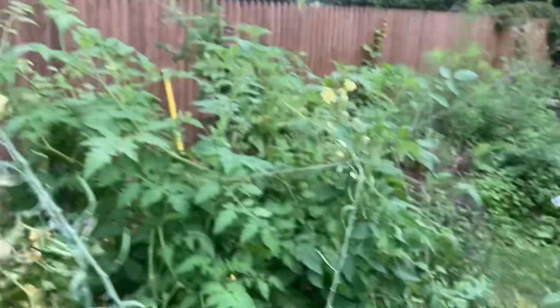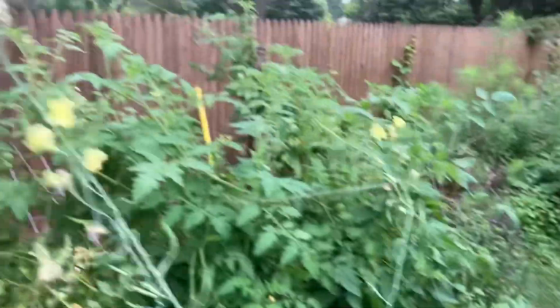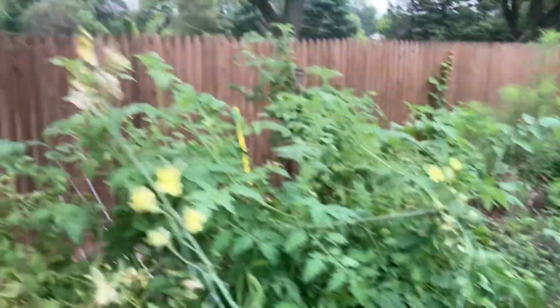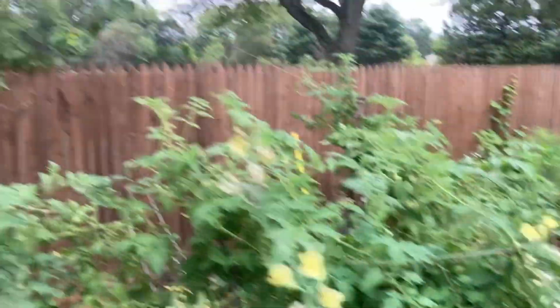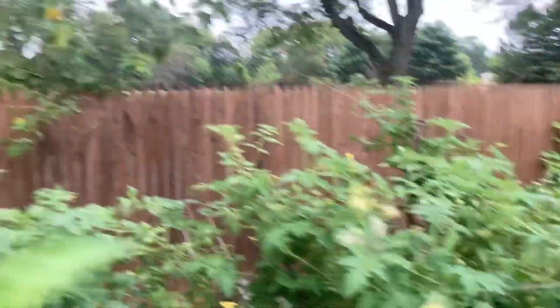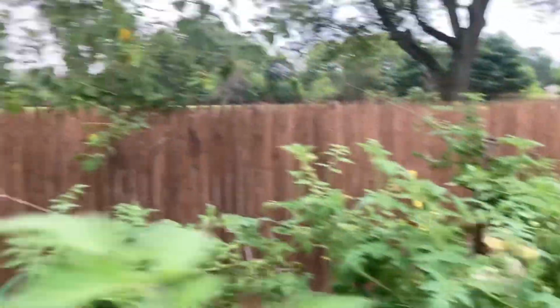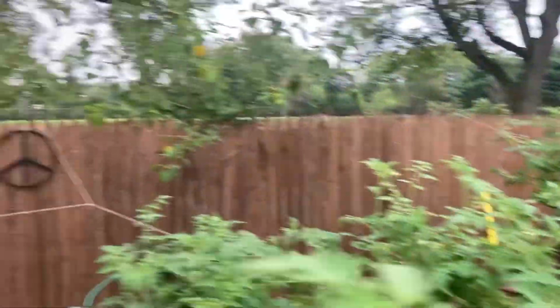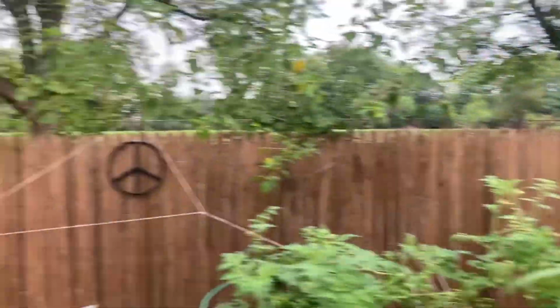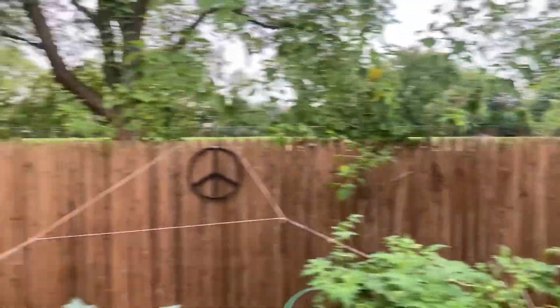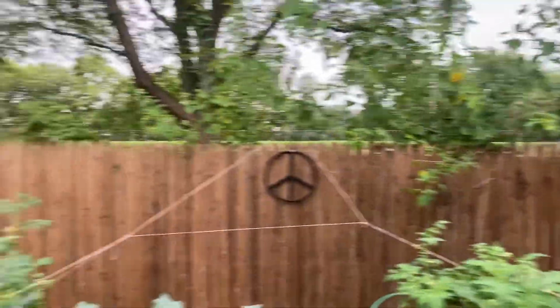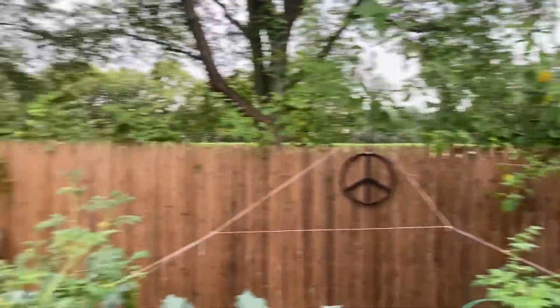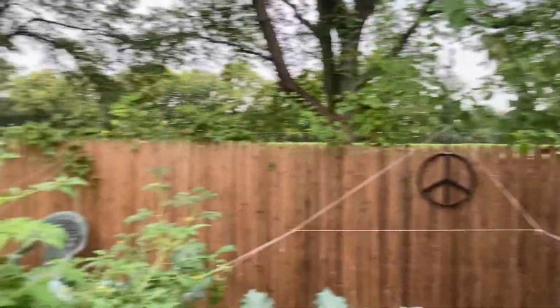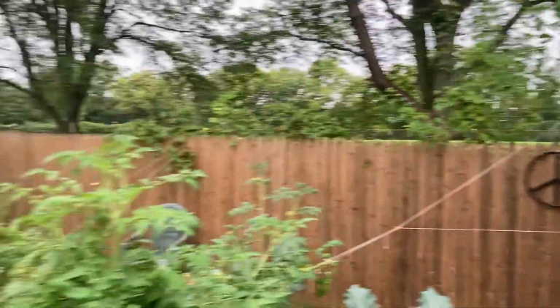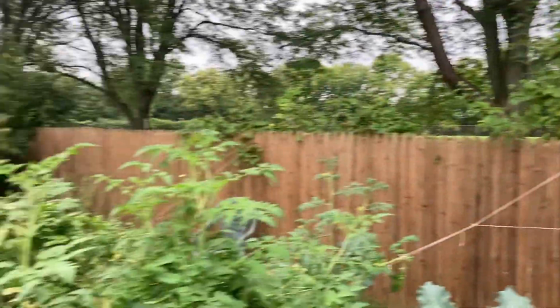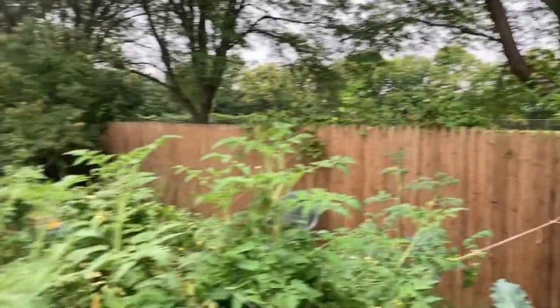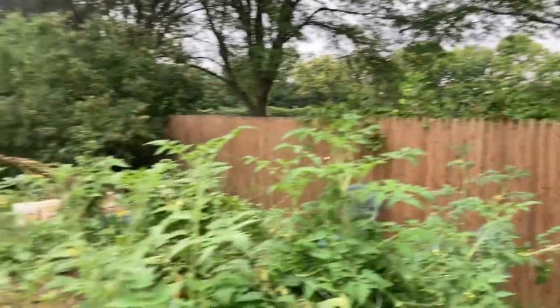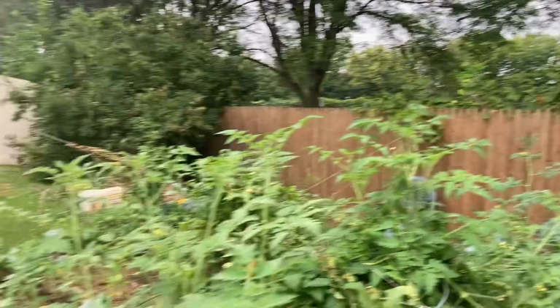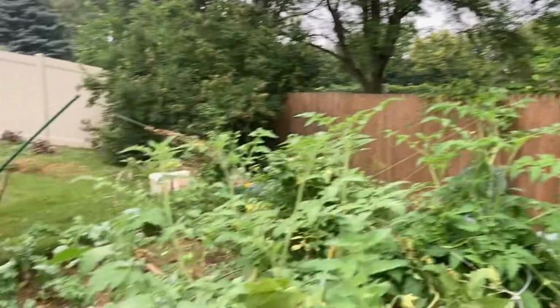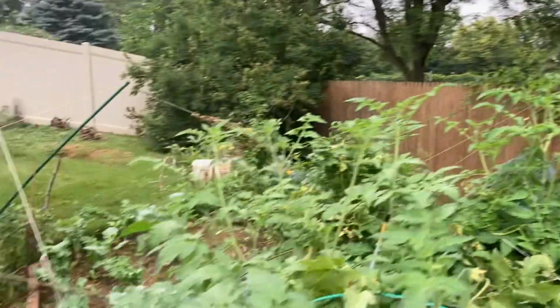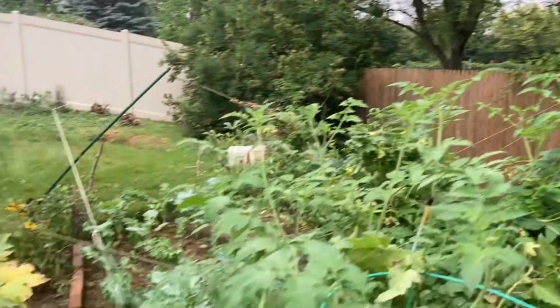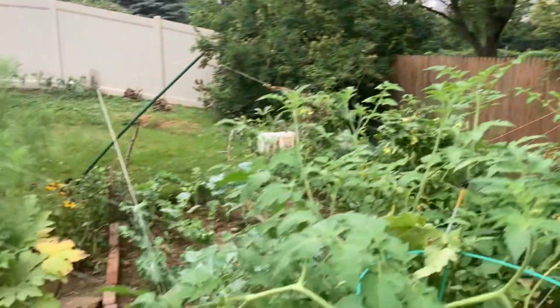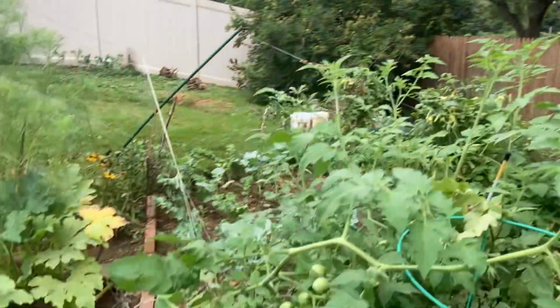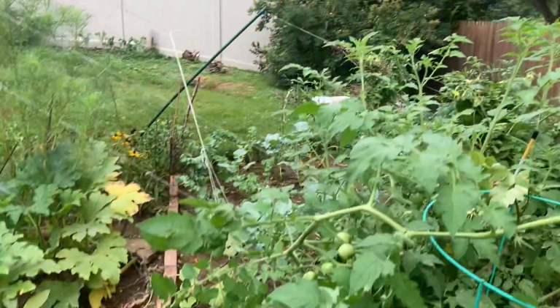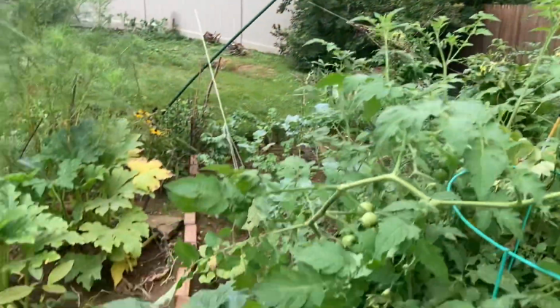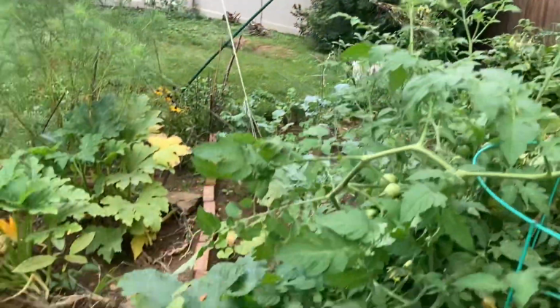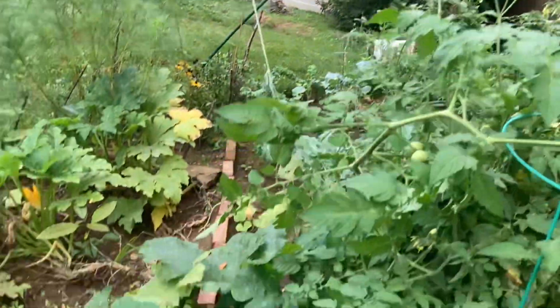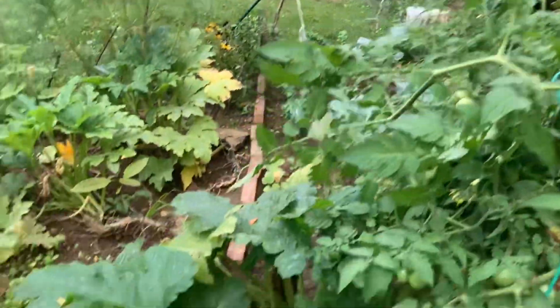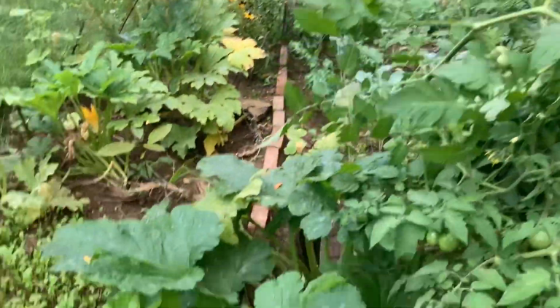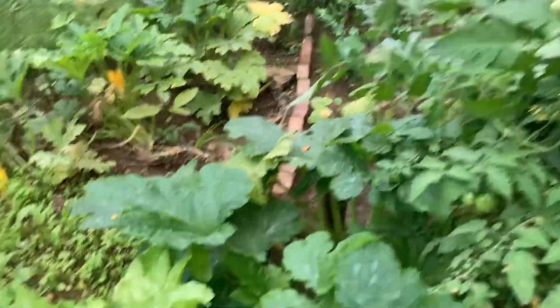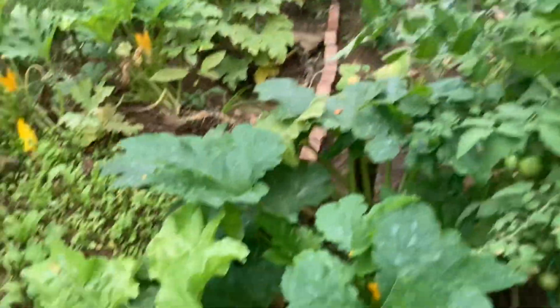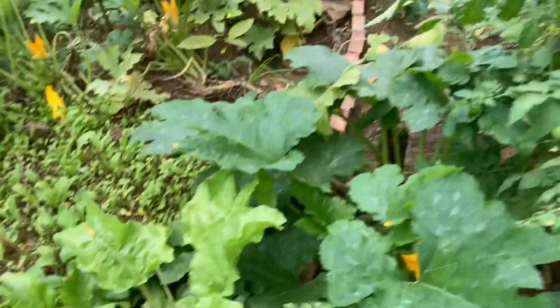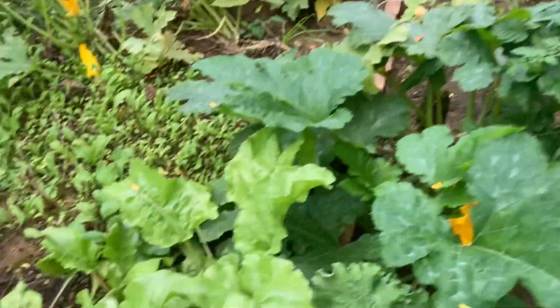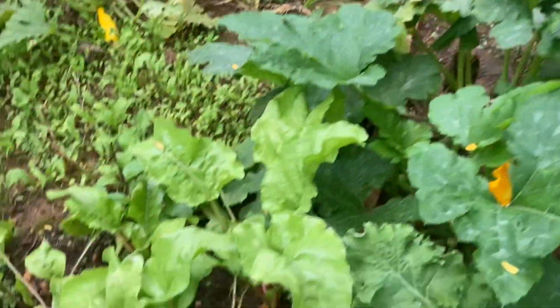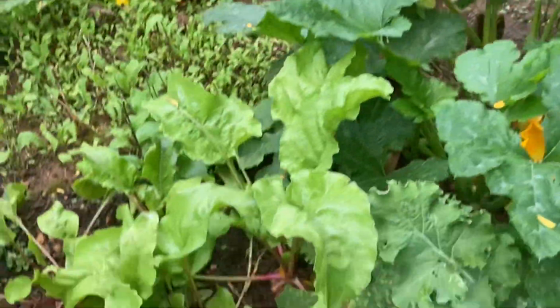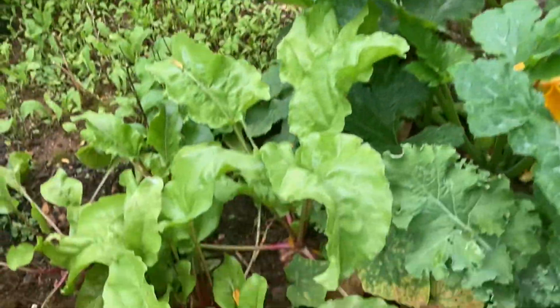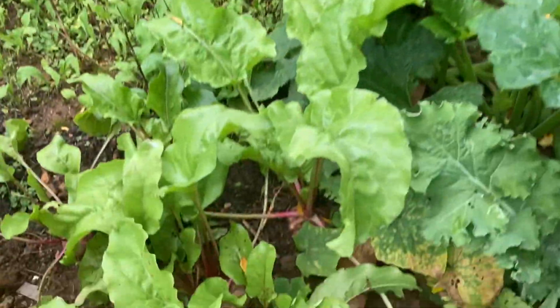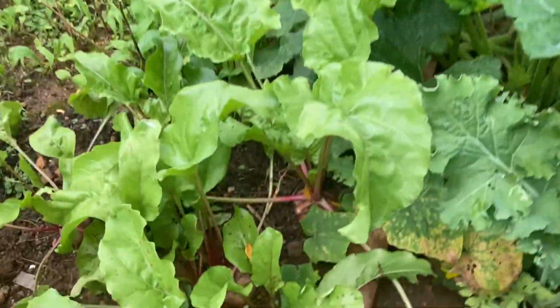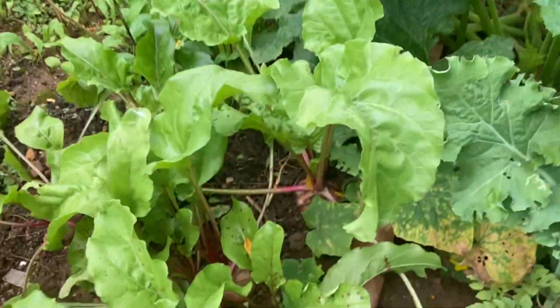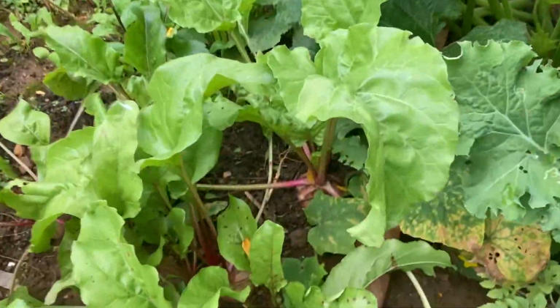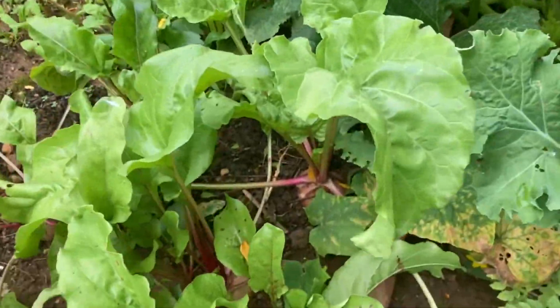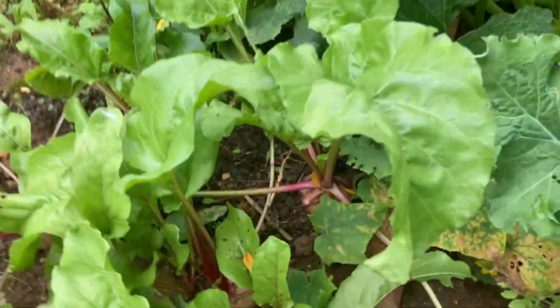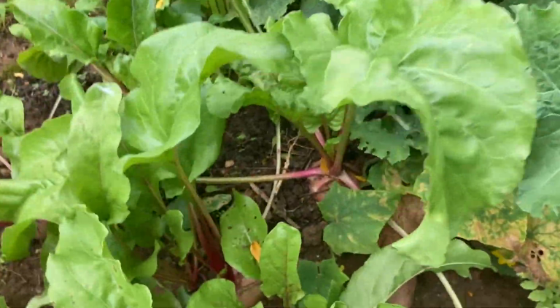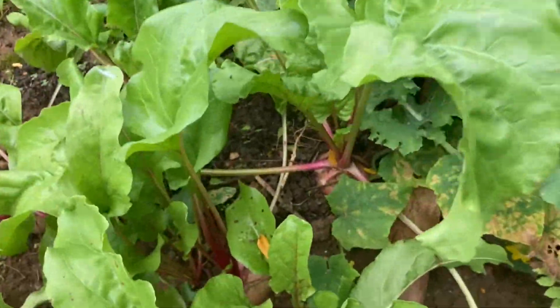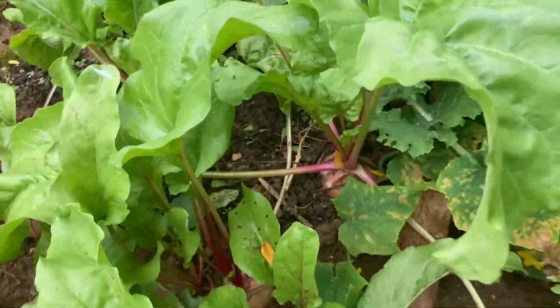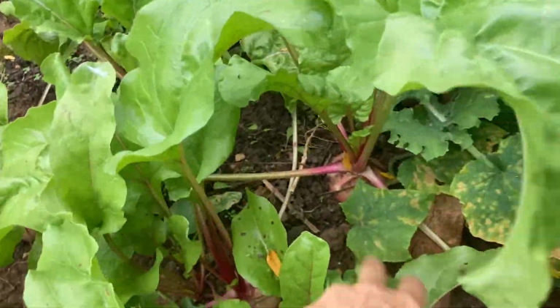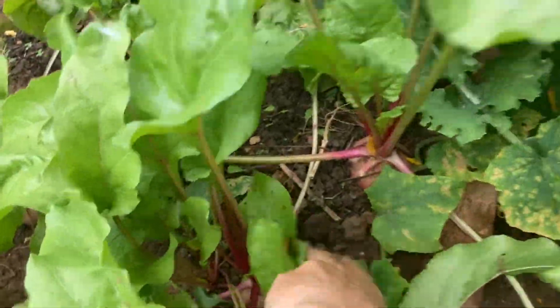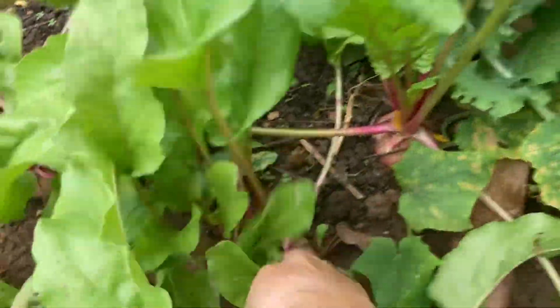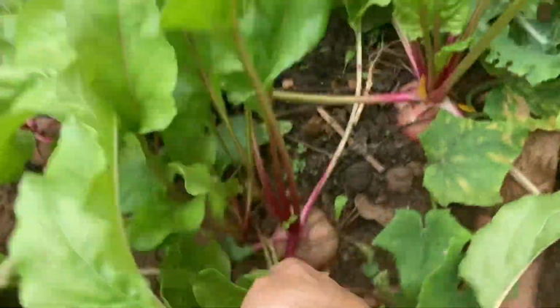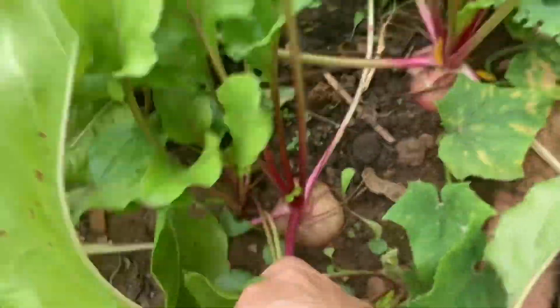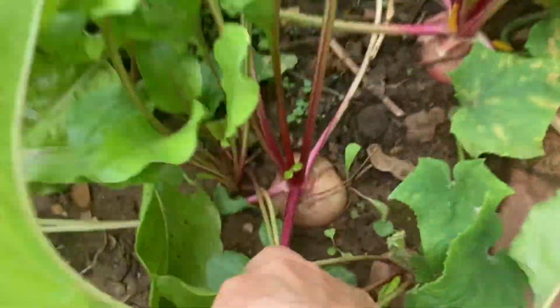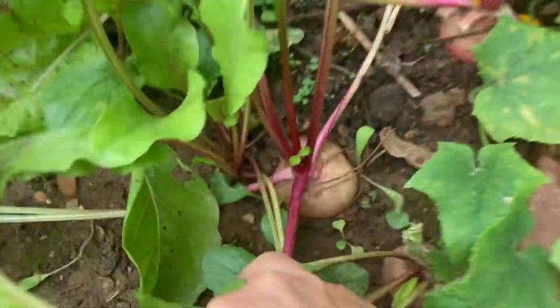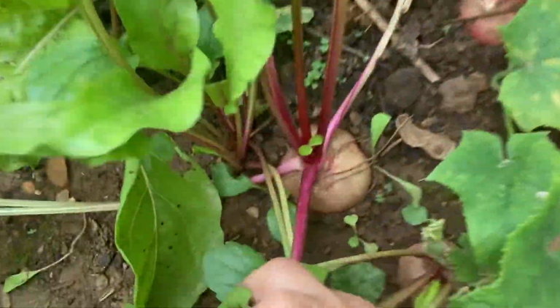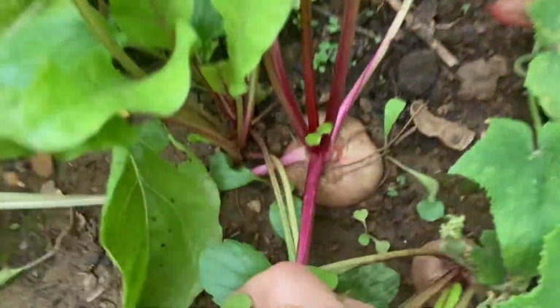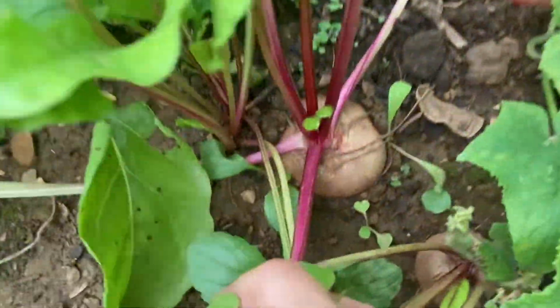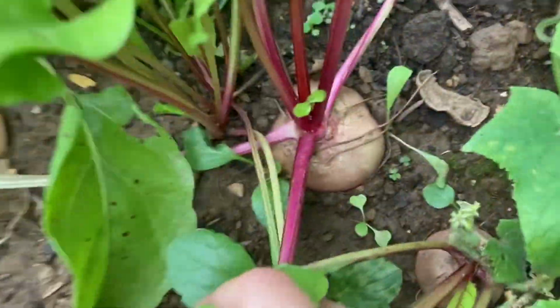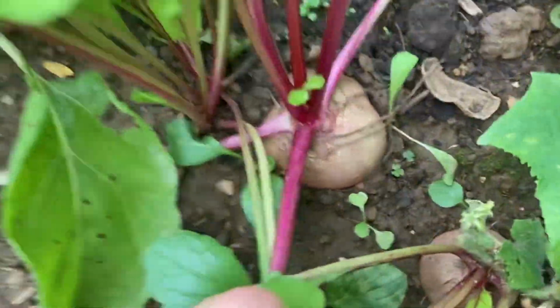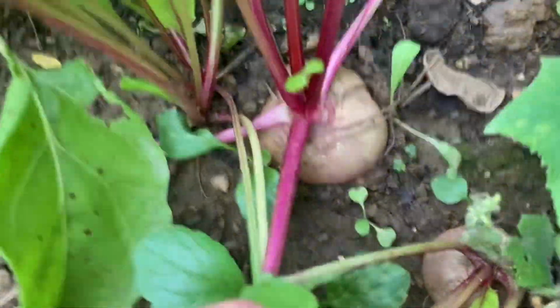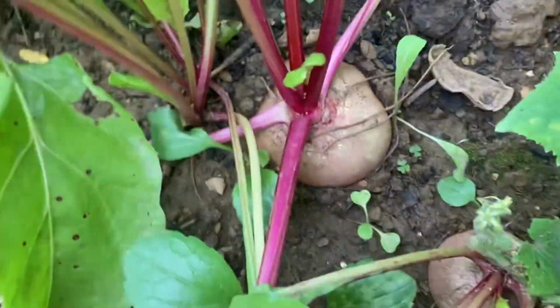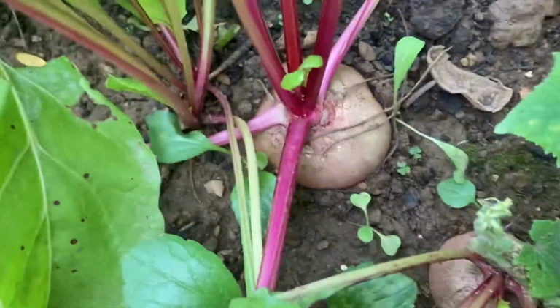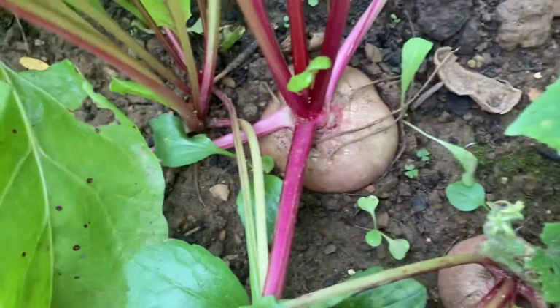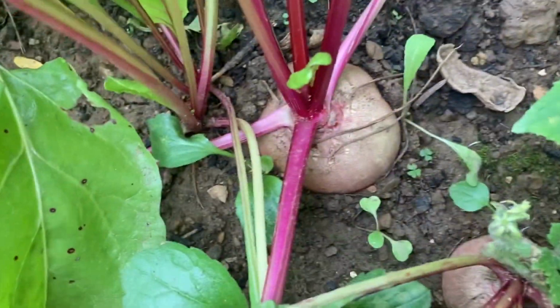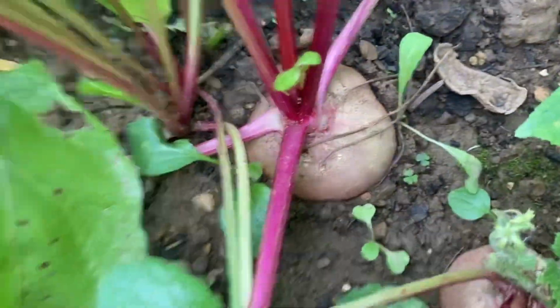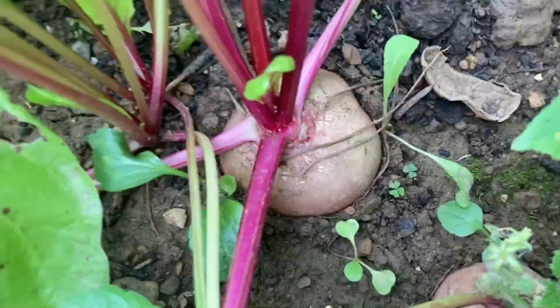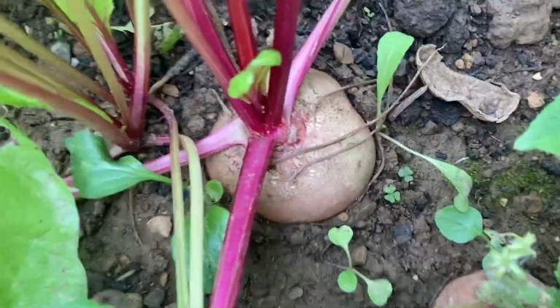So yeah, we shall see what becomes of the garden.